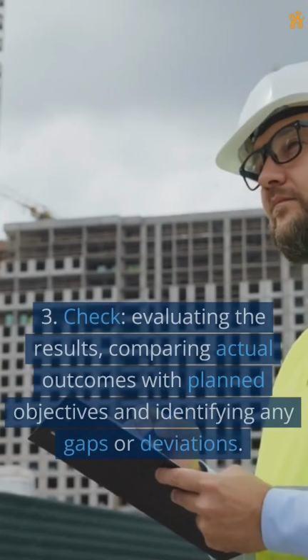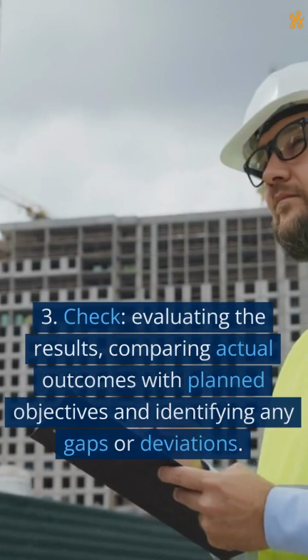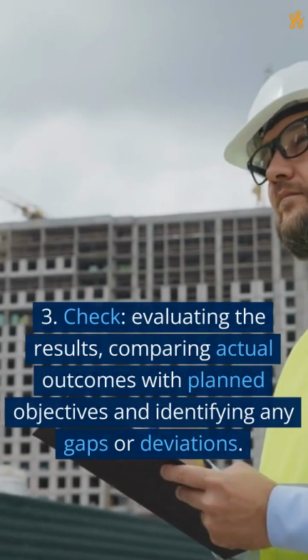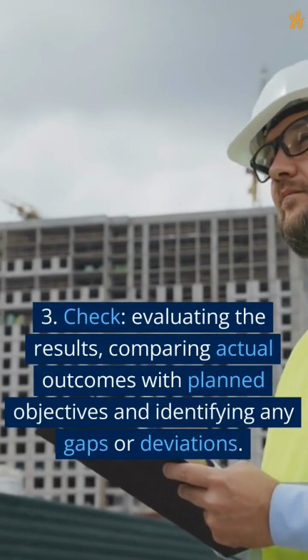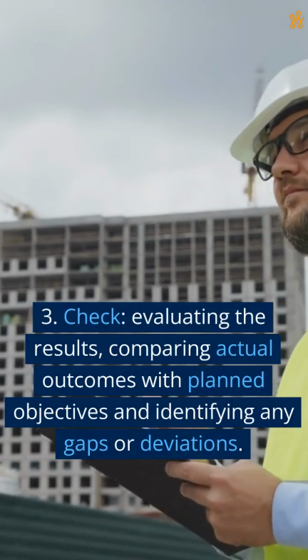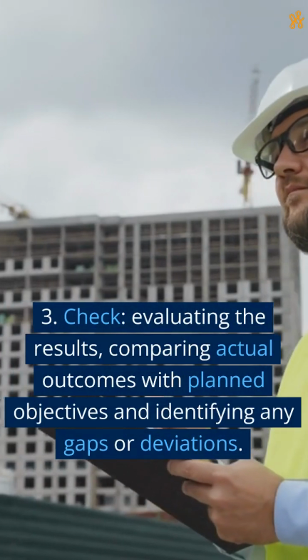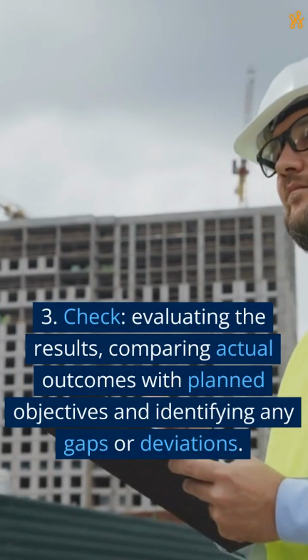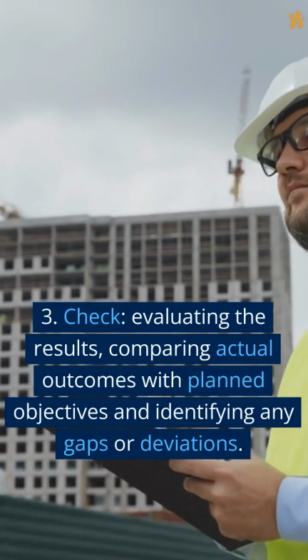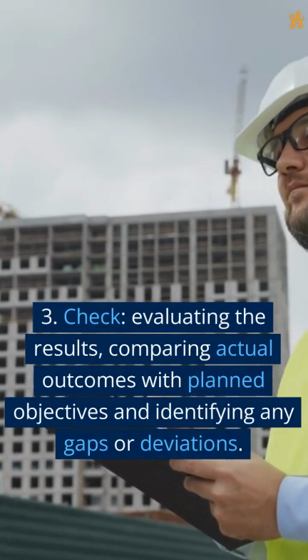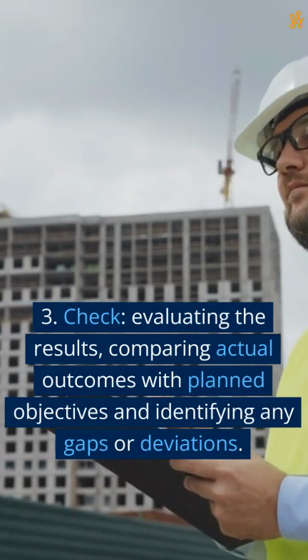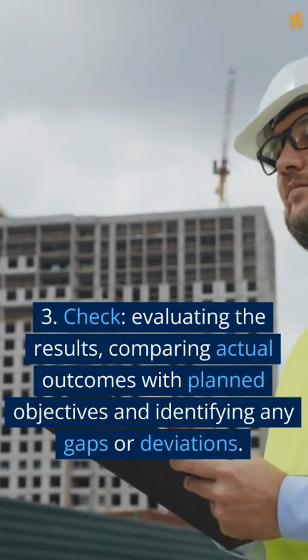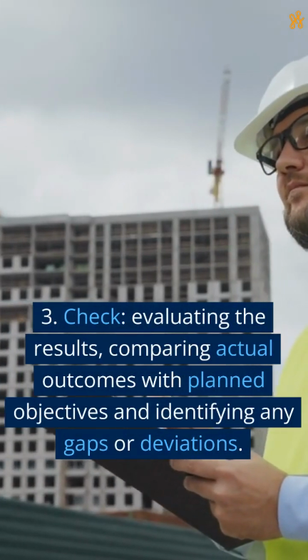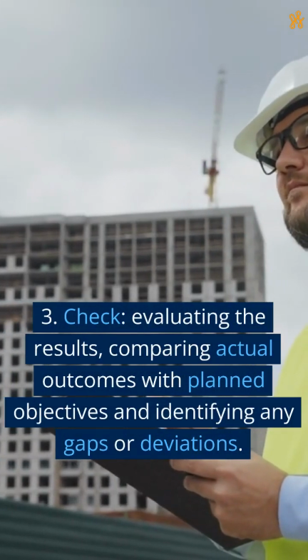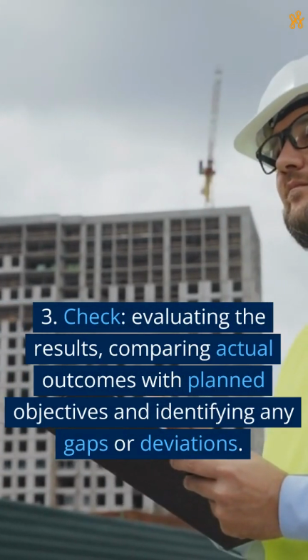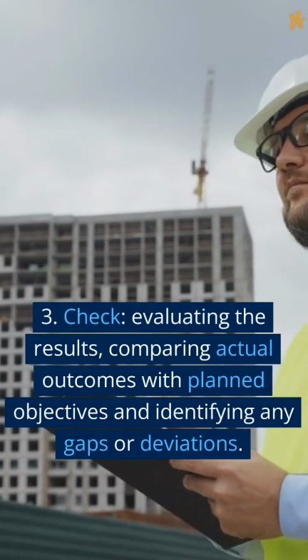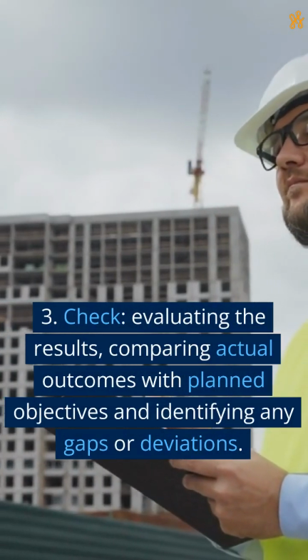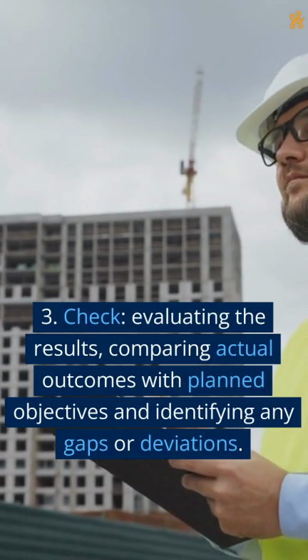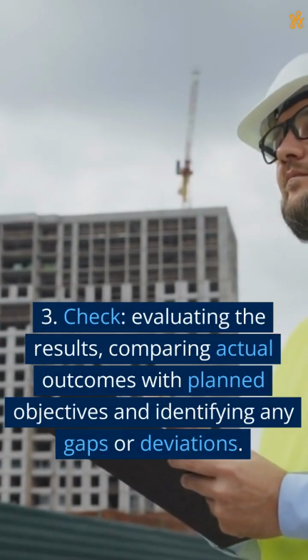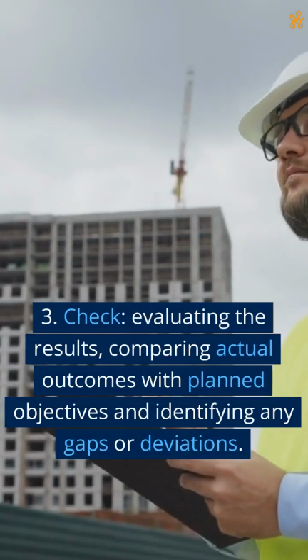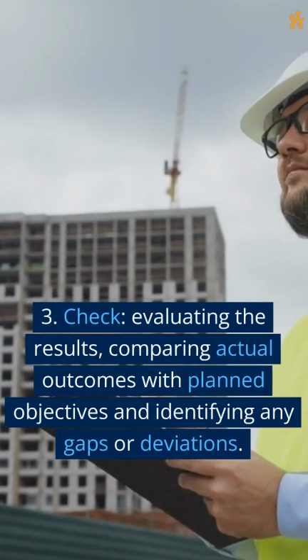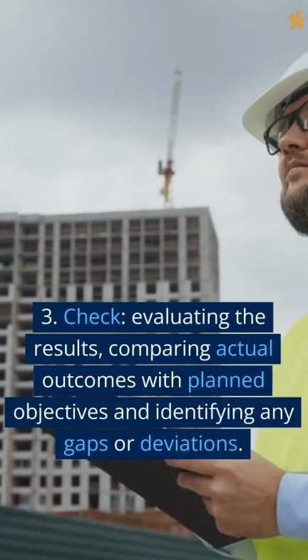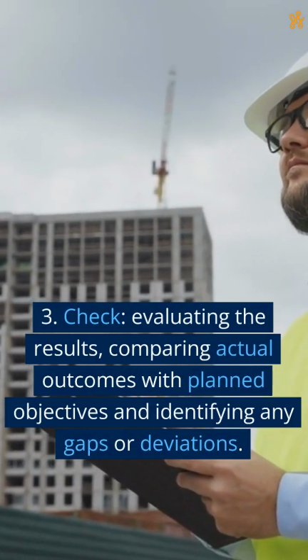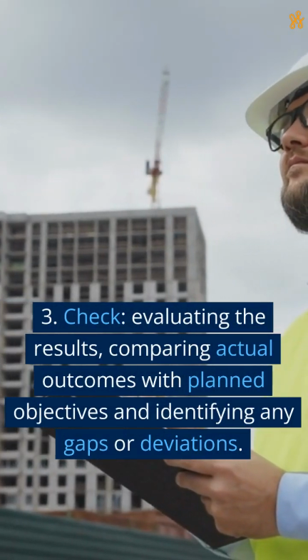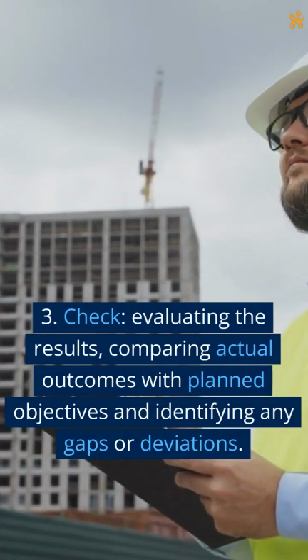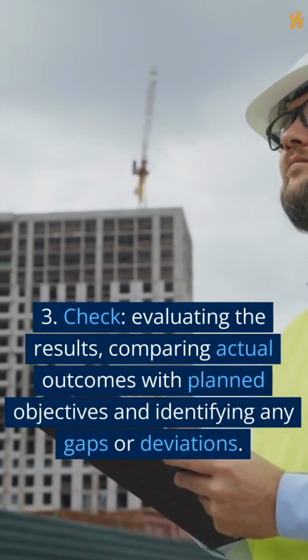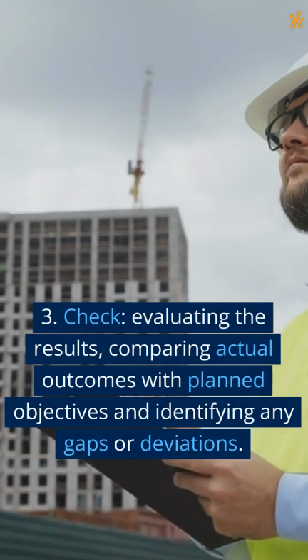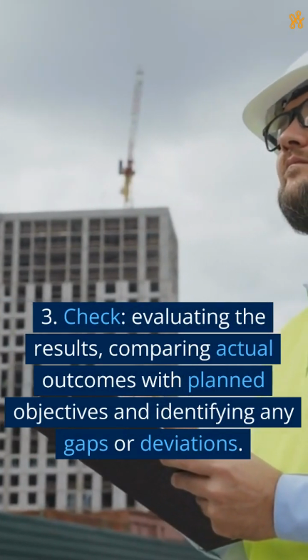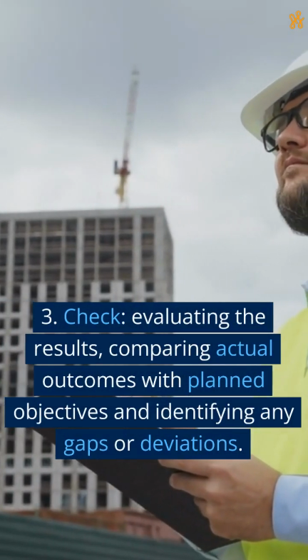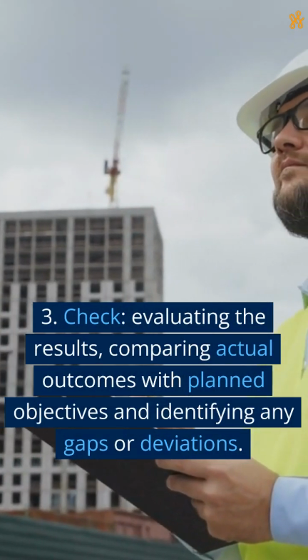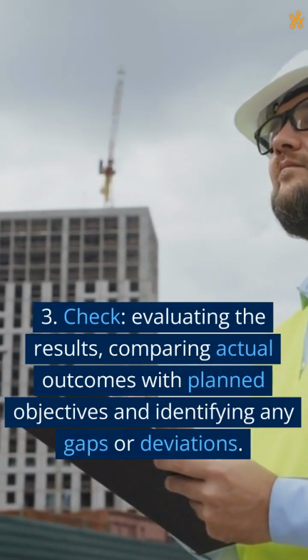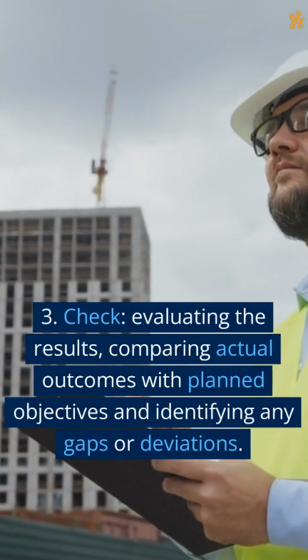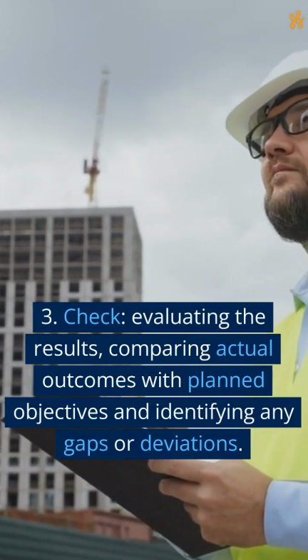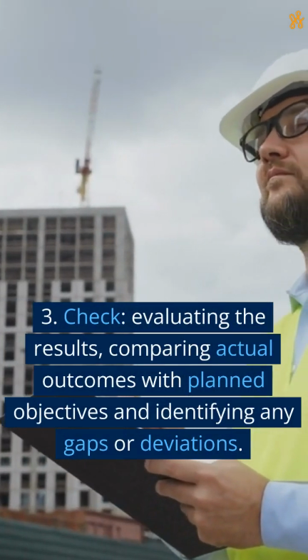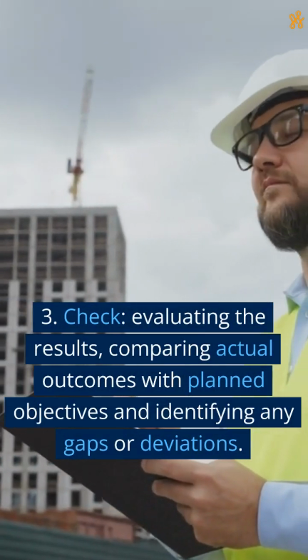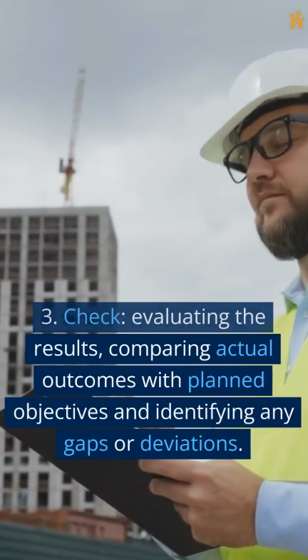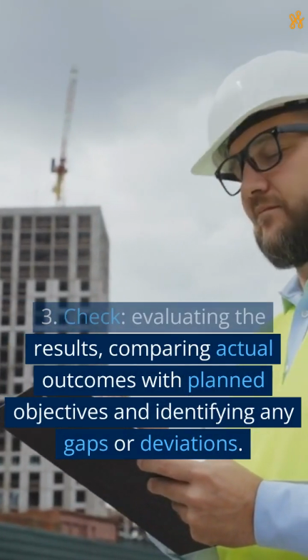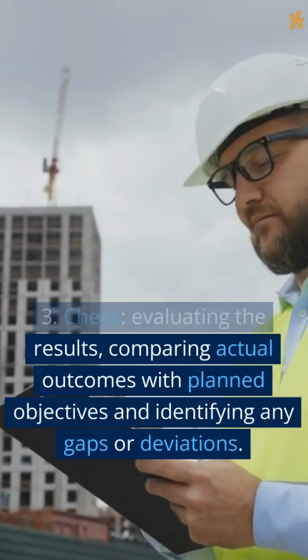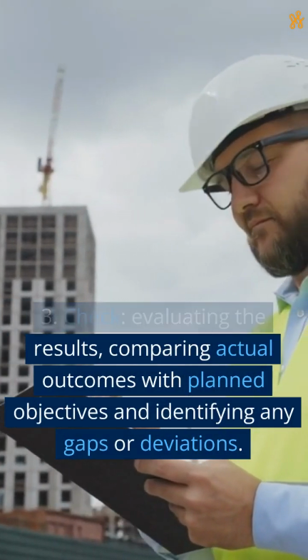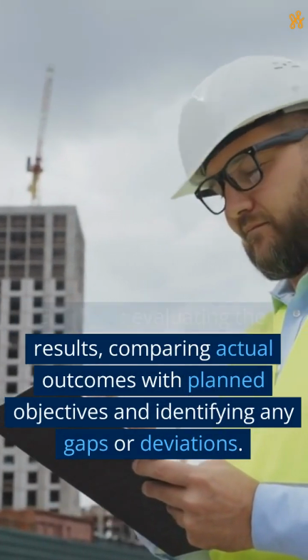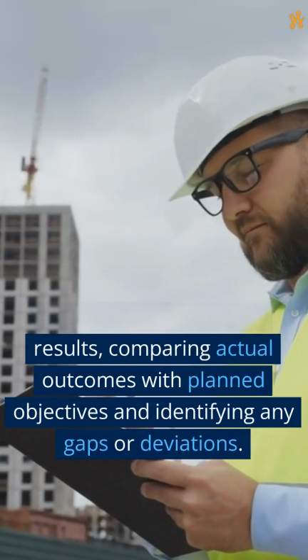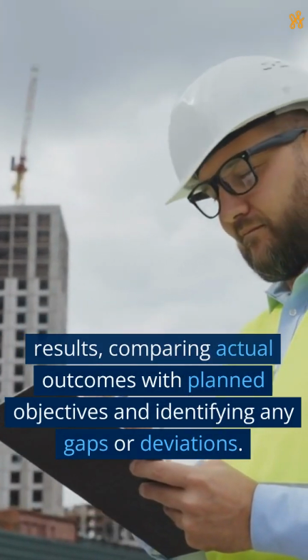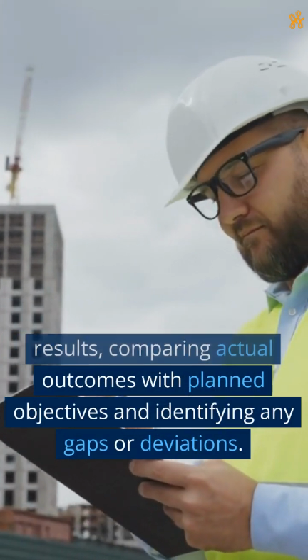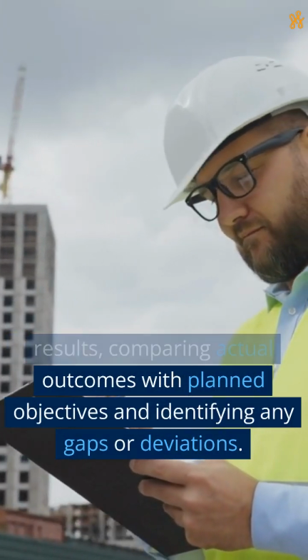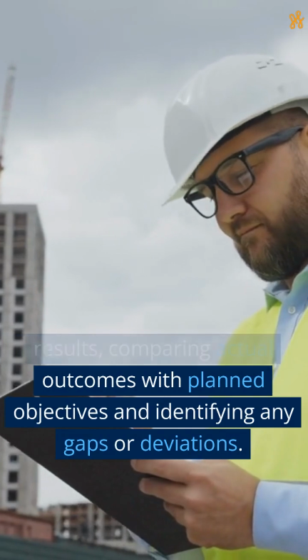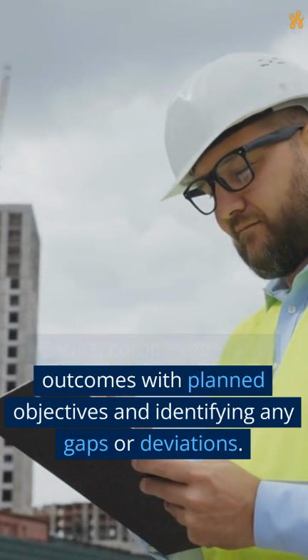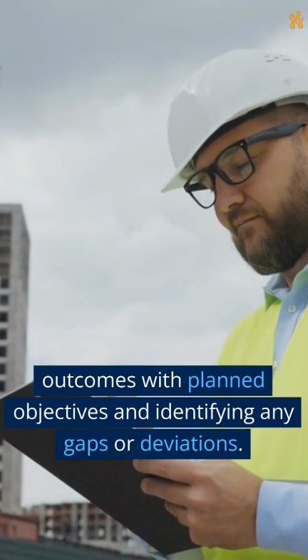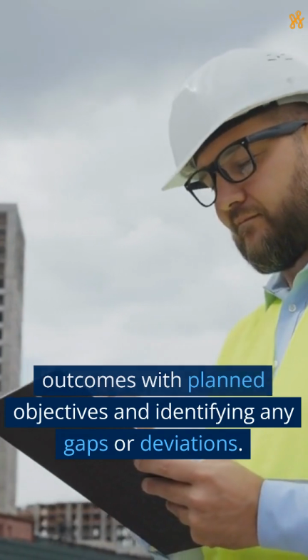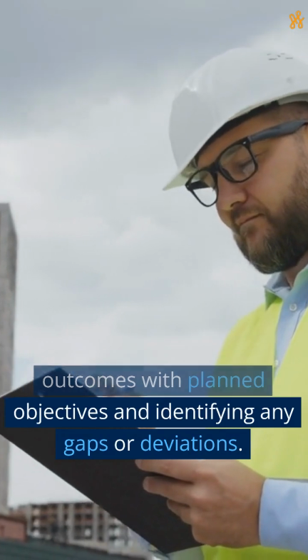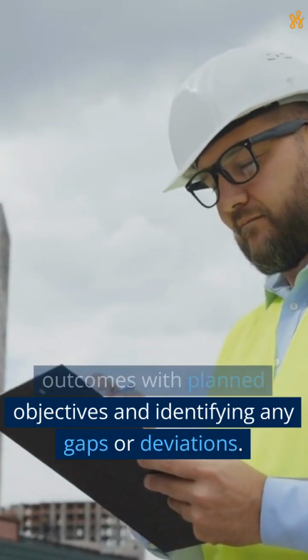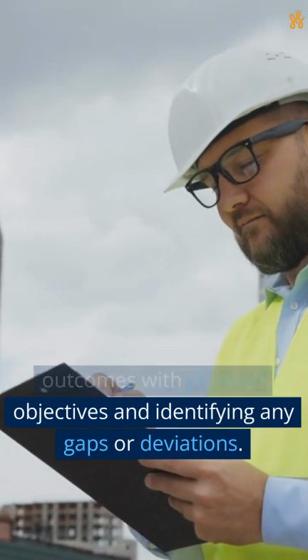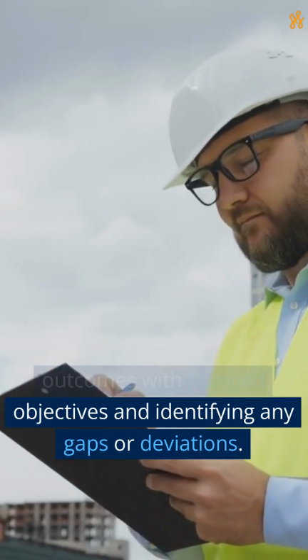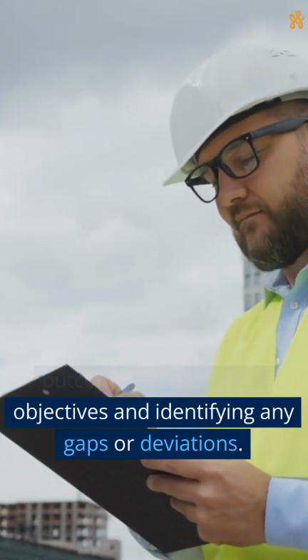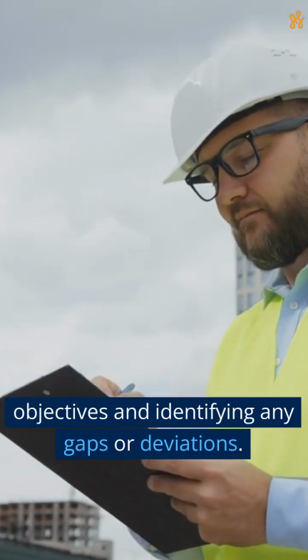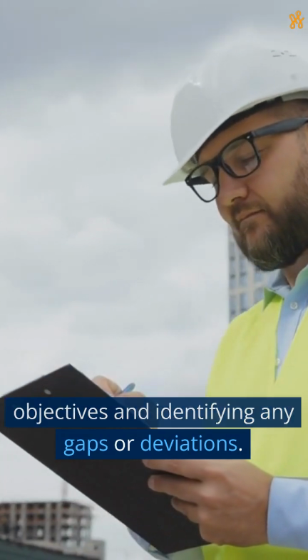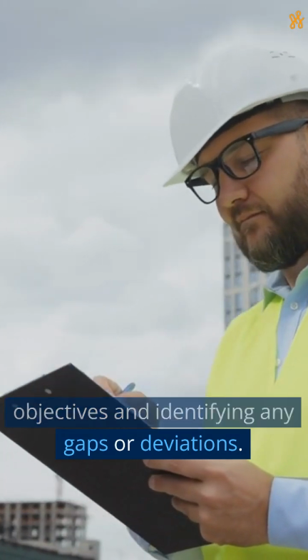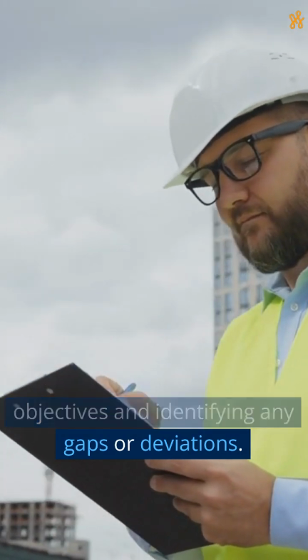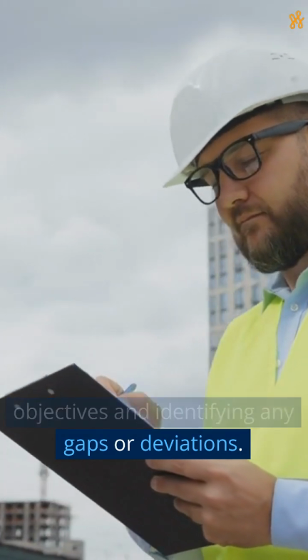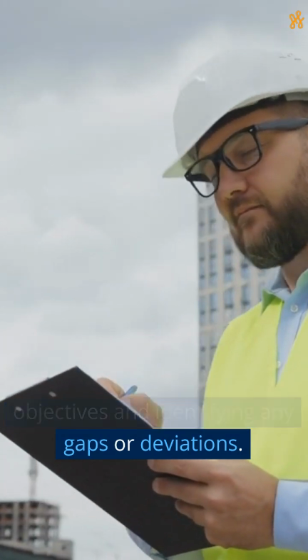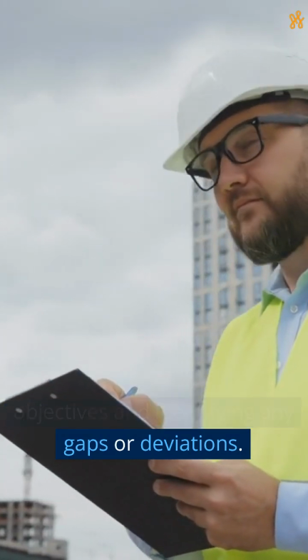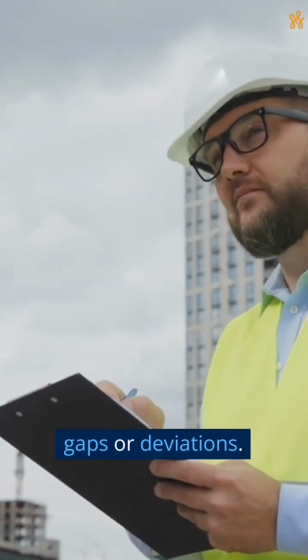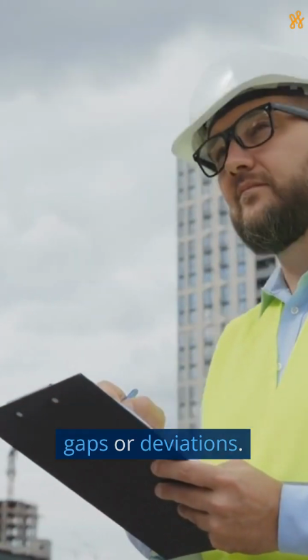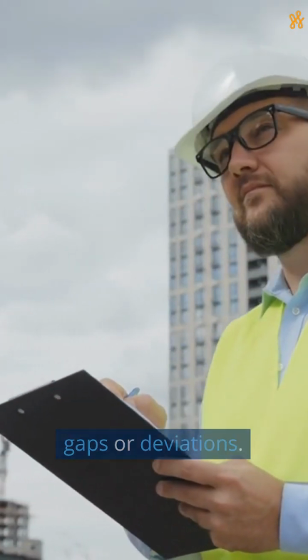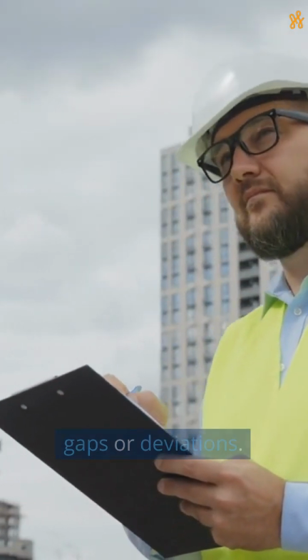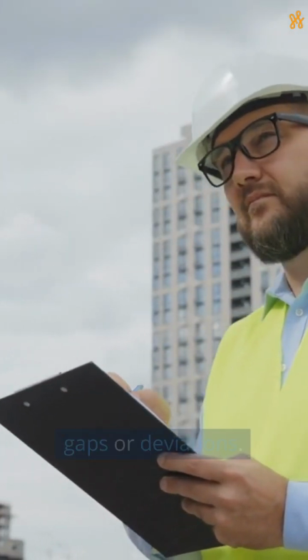3. Check. Evaluating the results, comparing actual outcomes with planned objectives, and identifying any gaps or deviations.